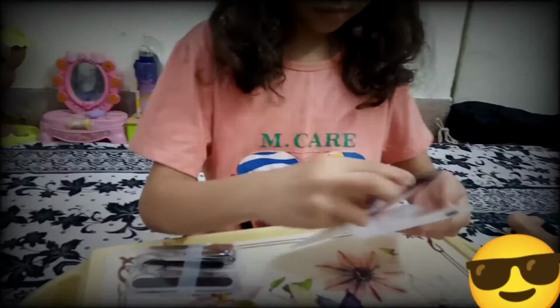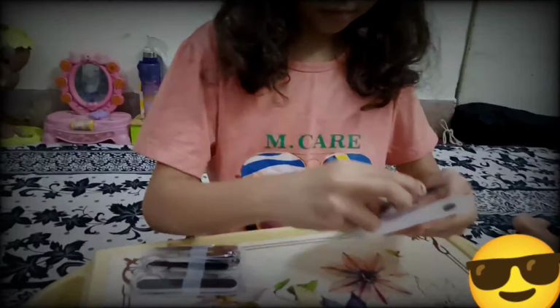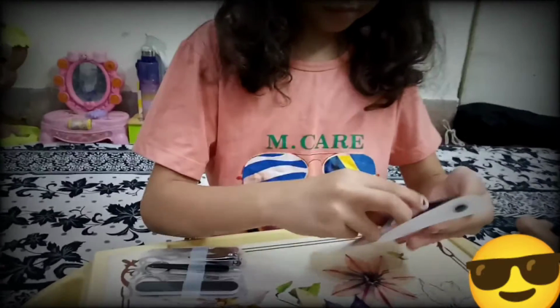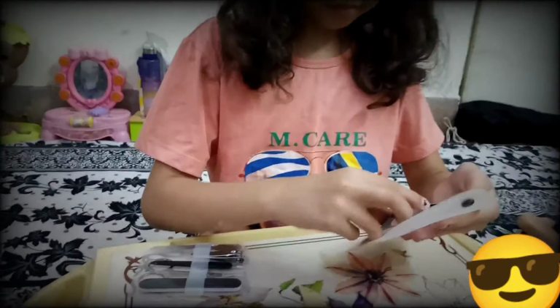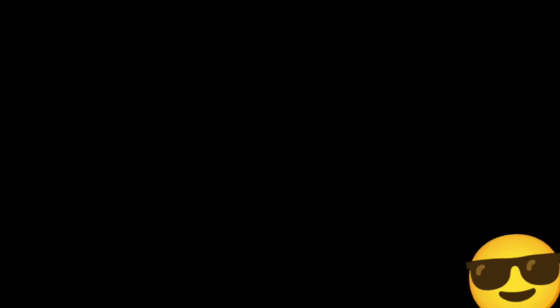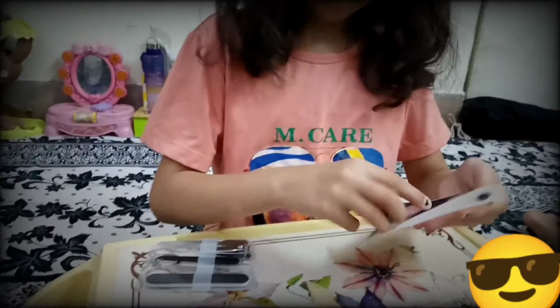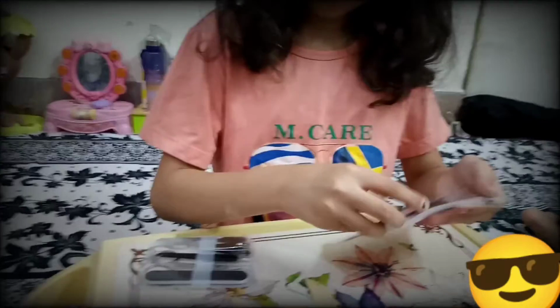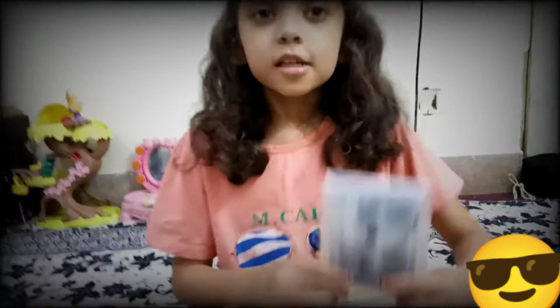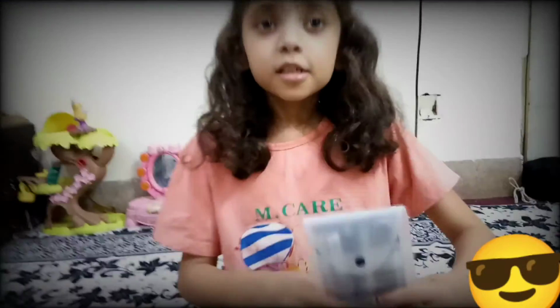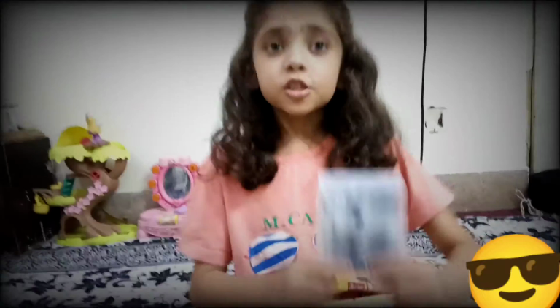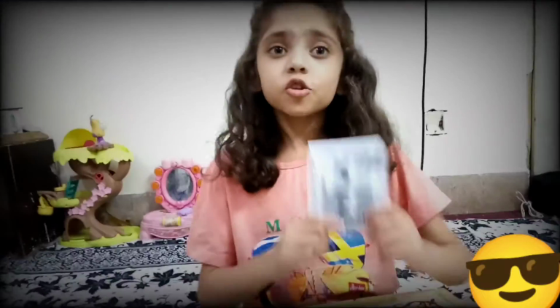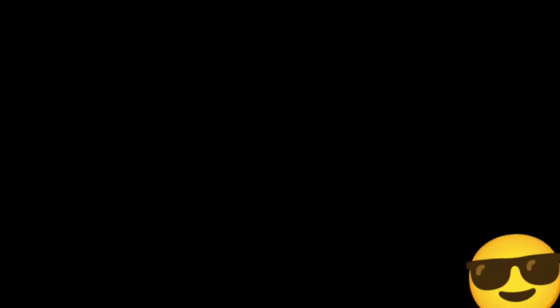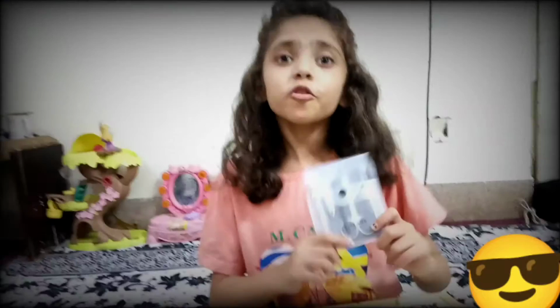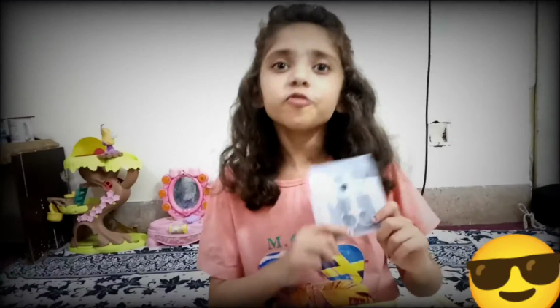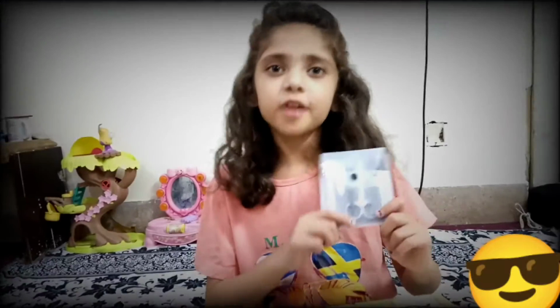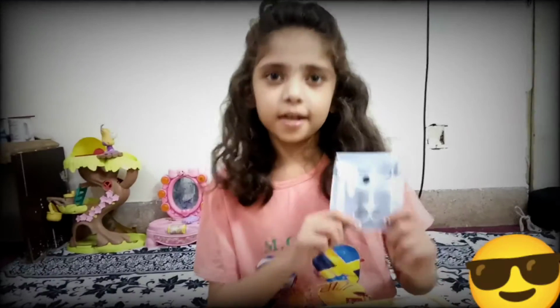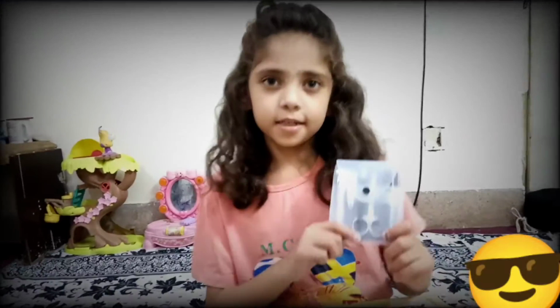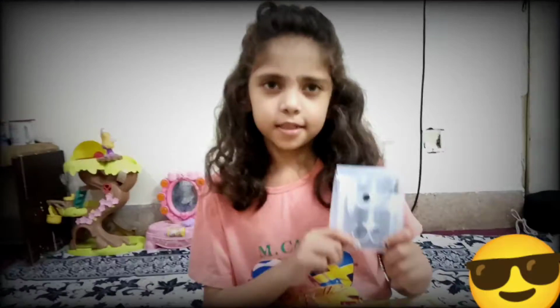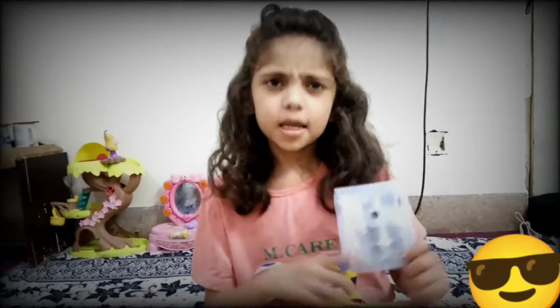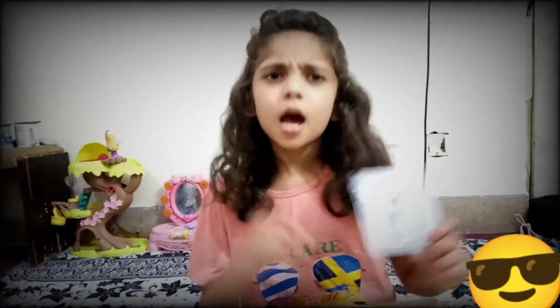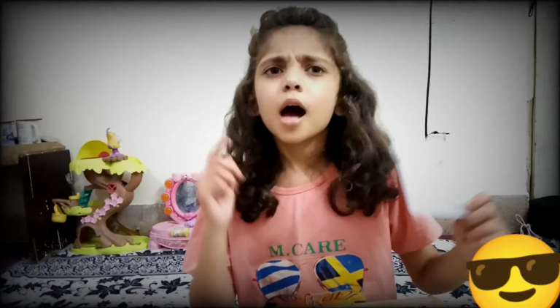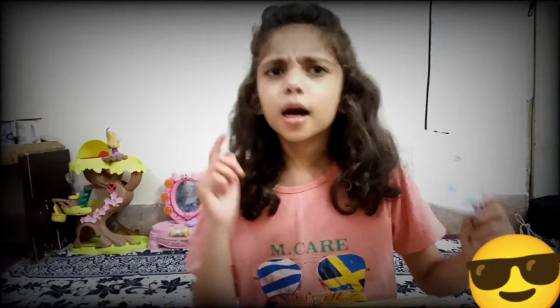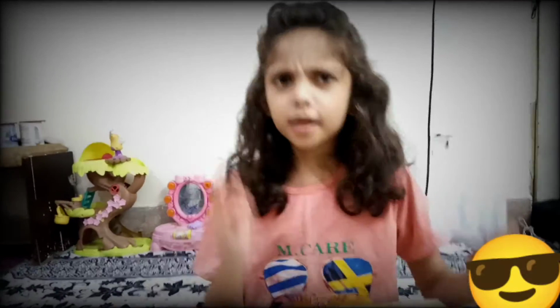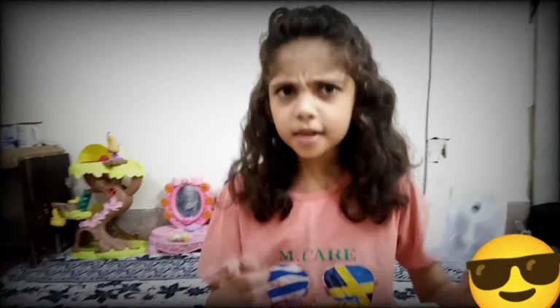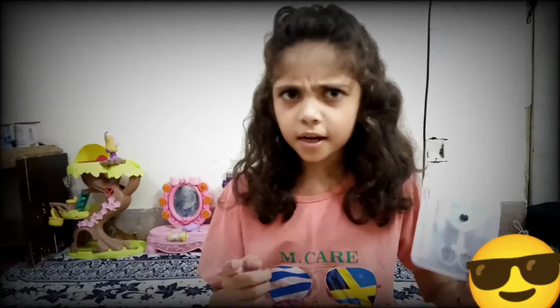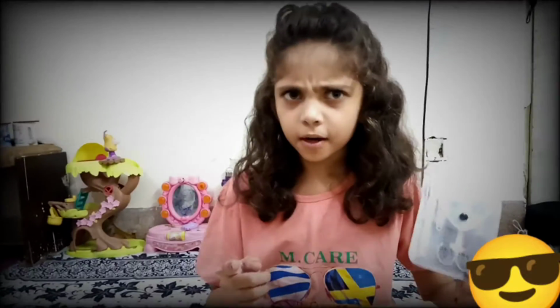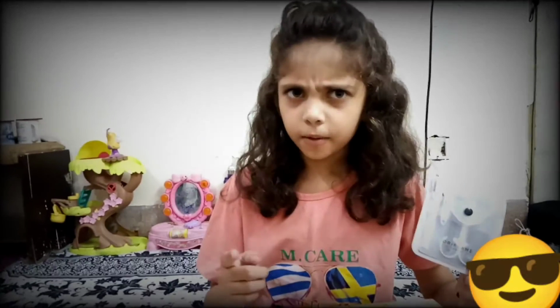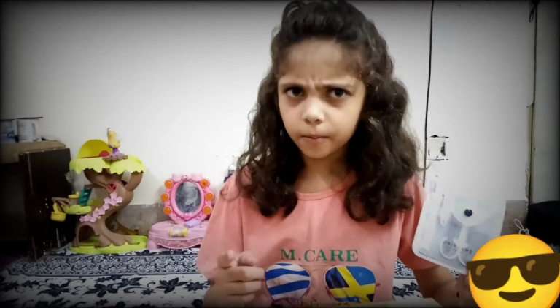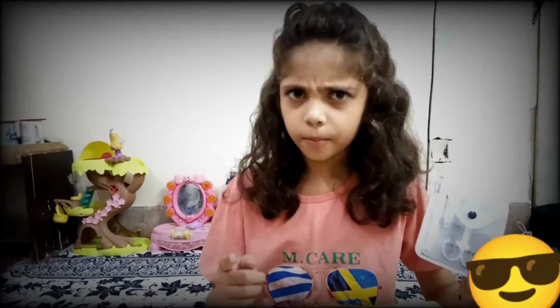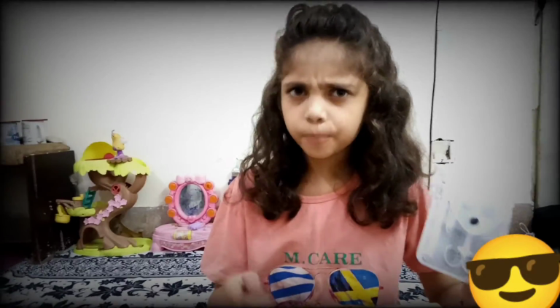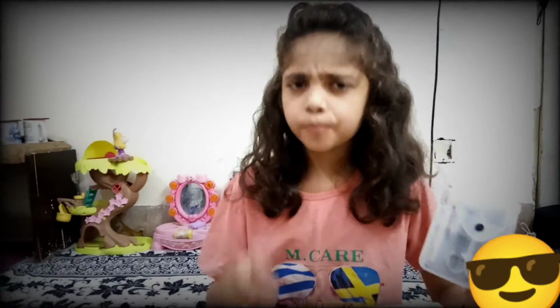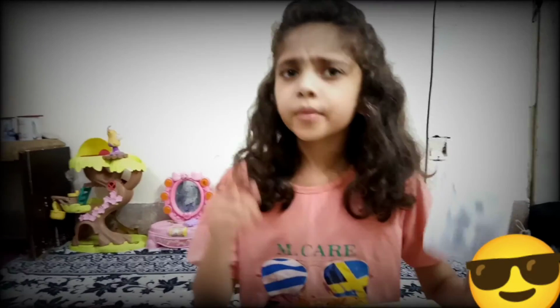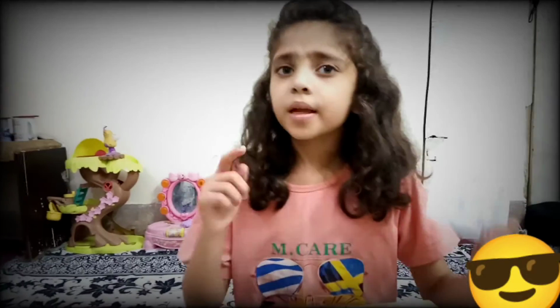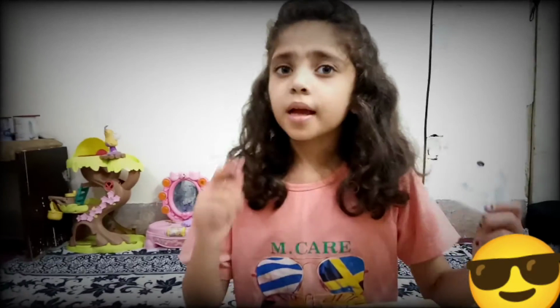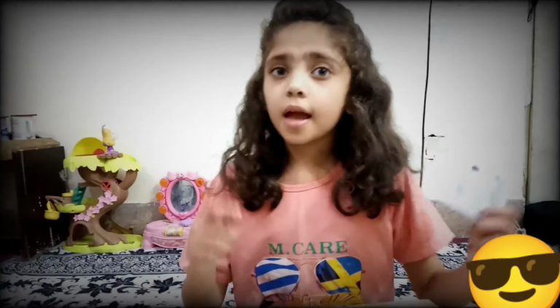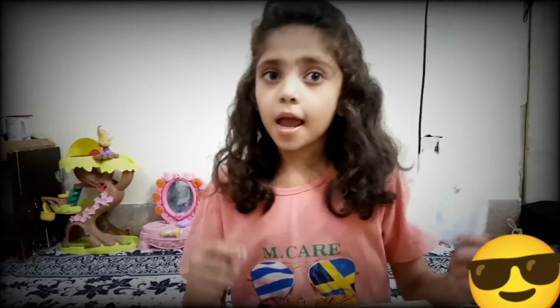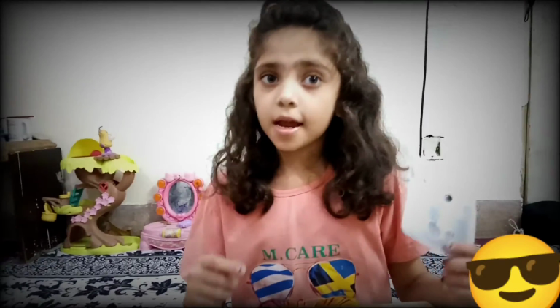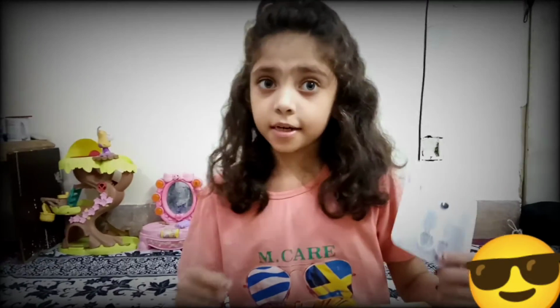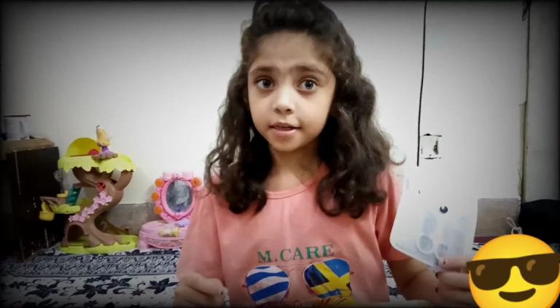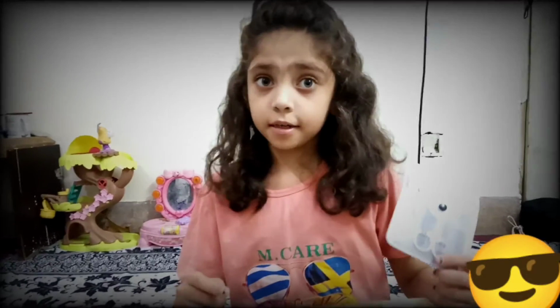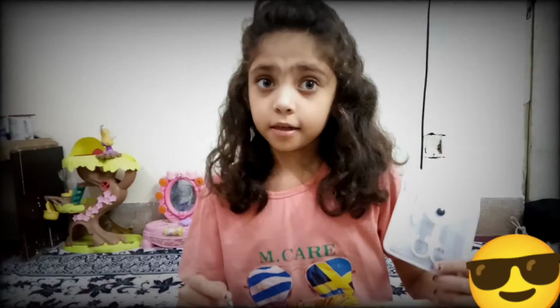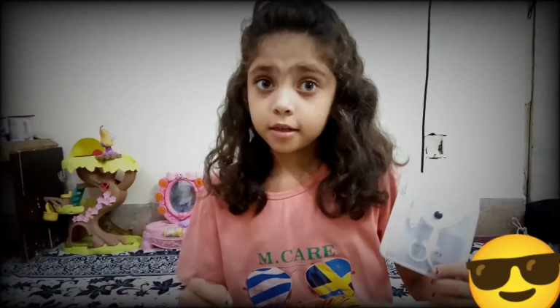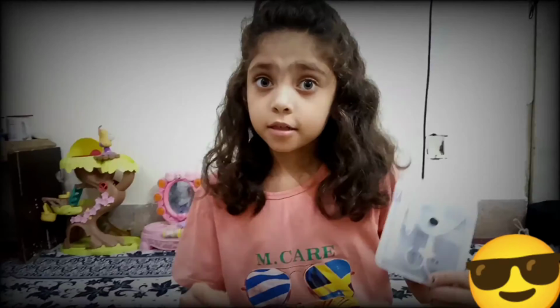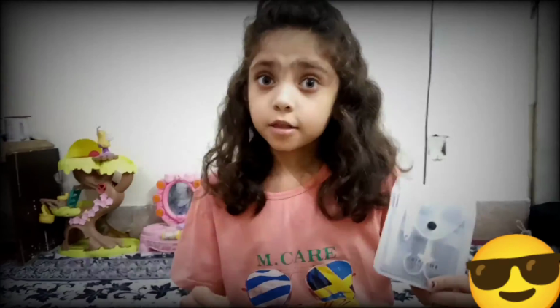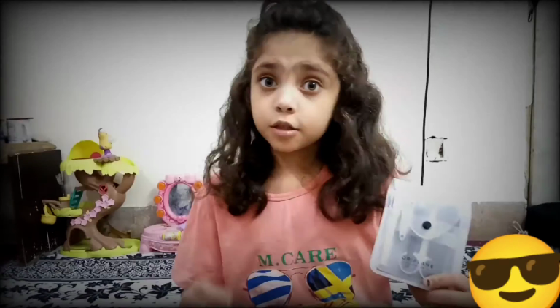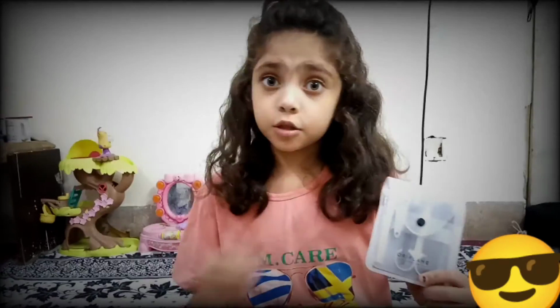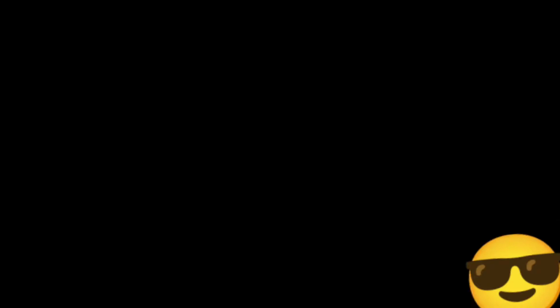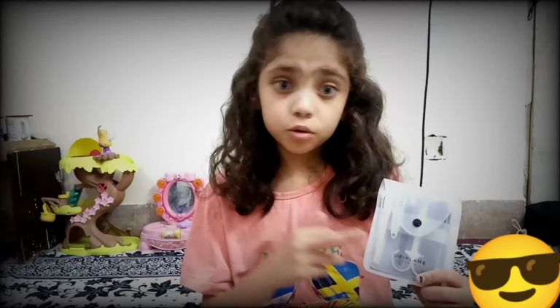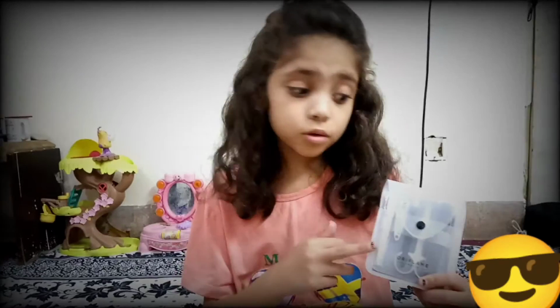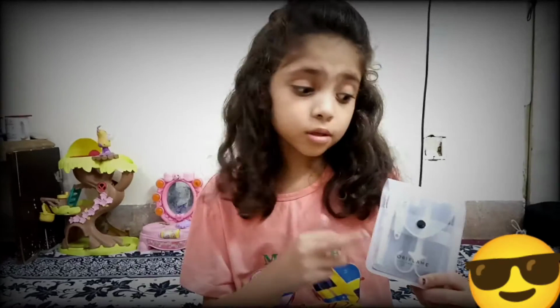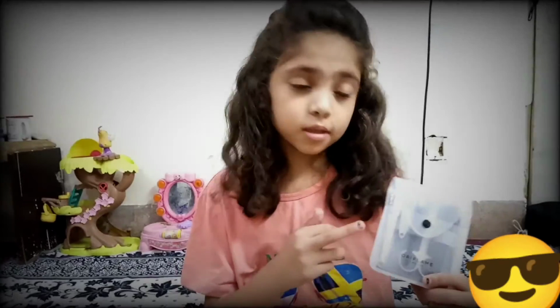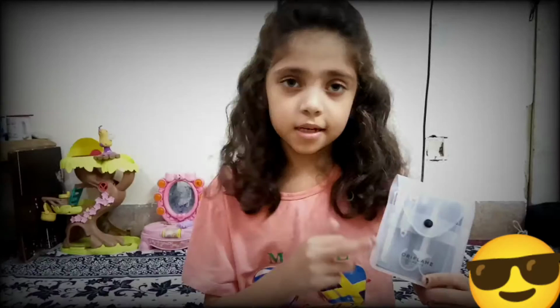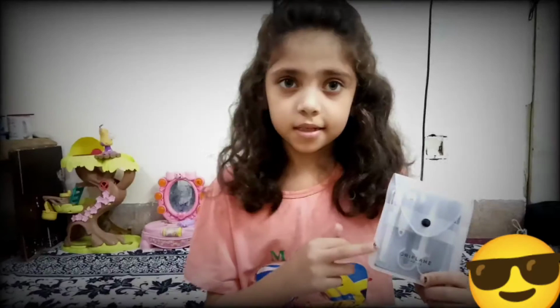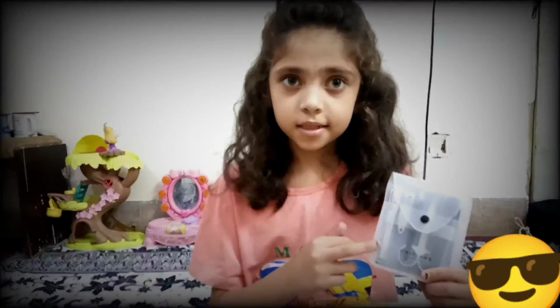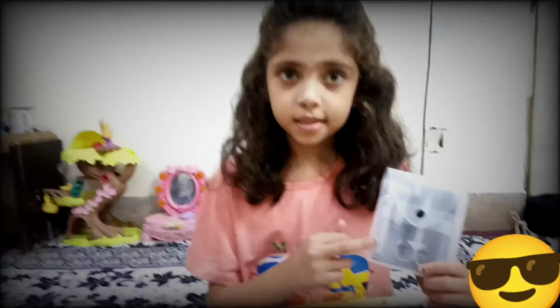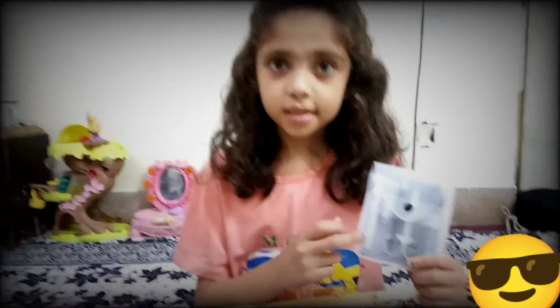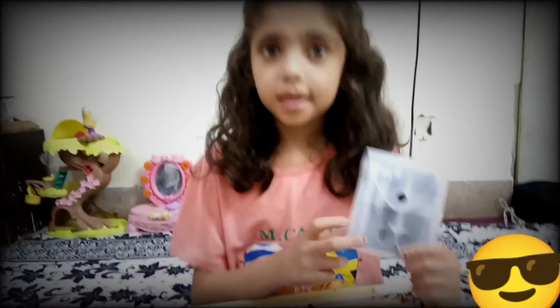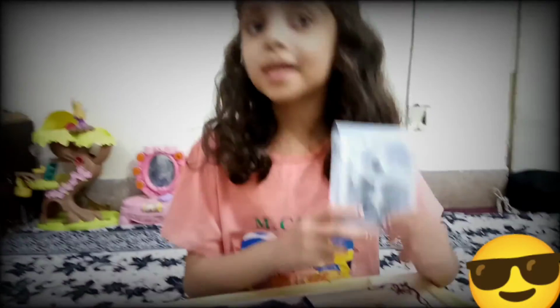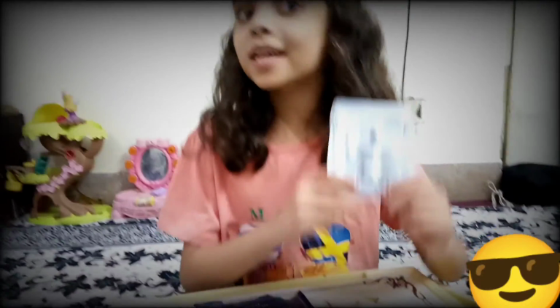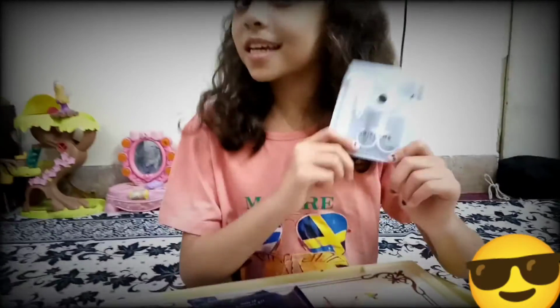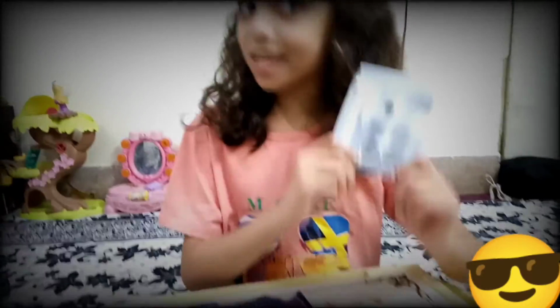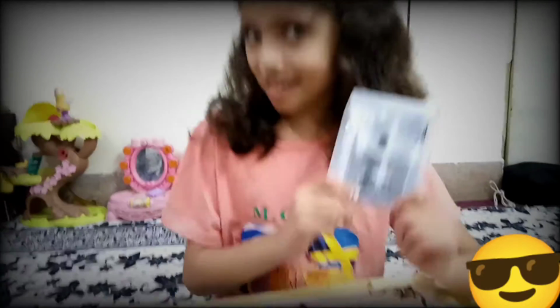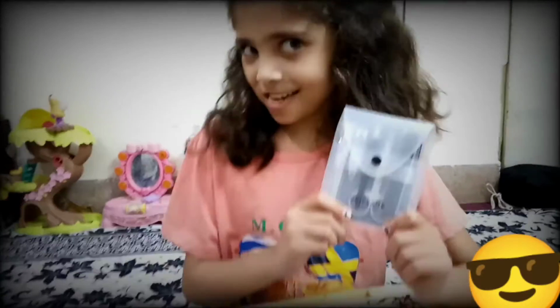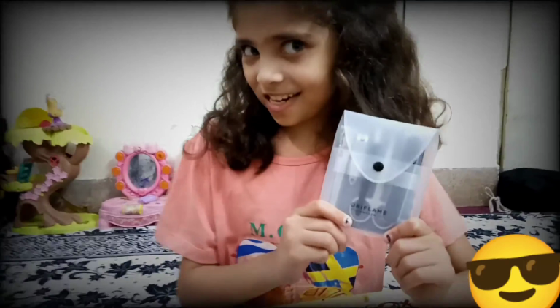So friends, hurry up and use this kit. Cool.